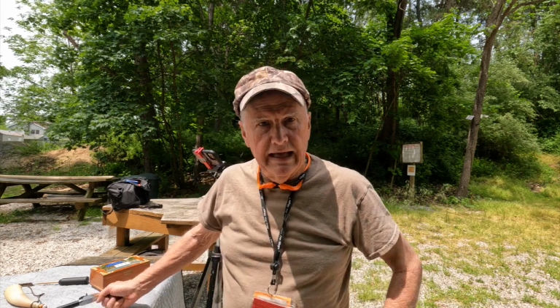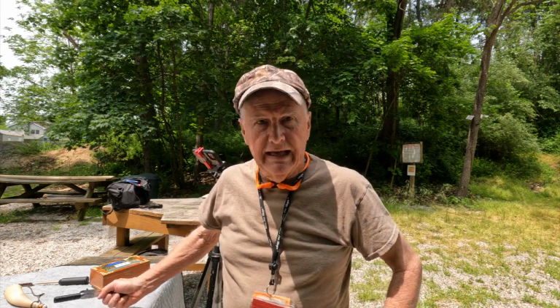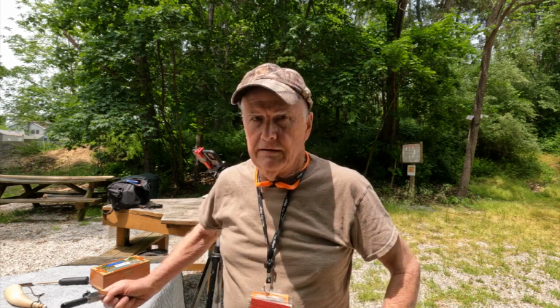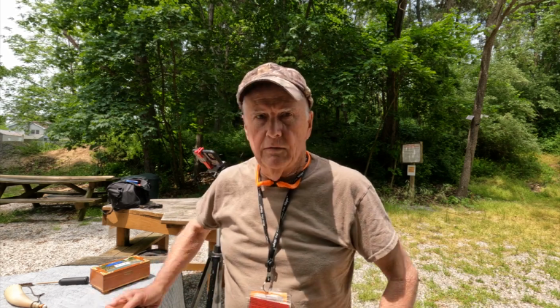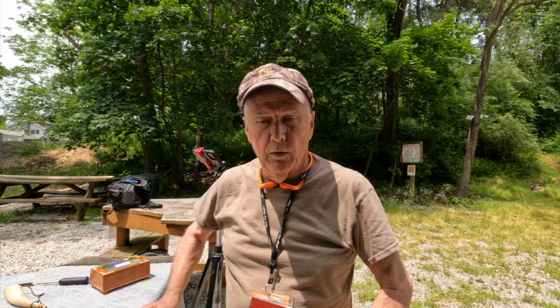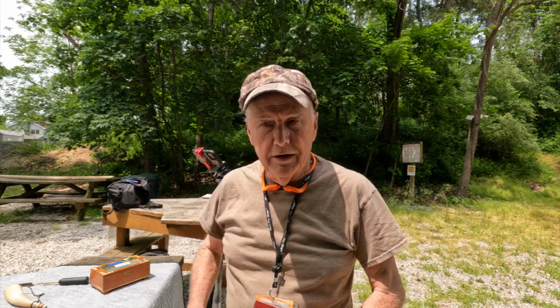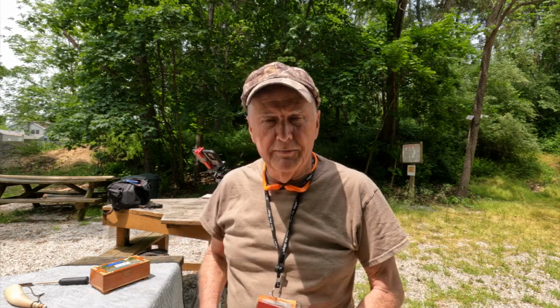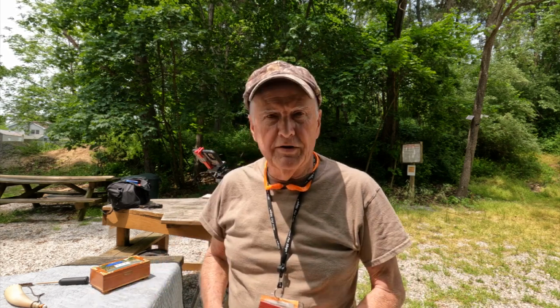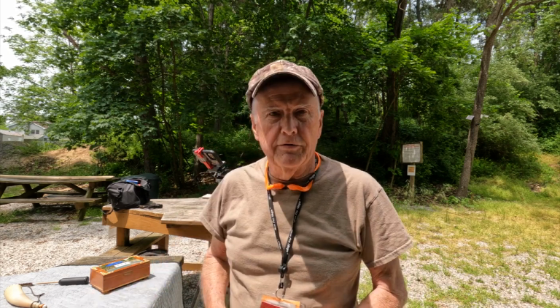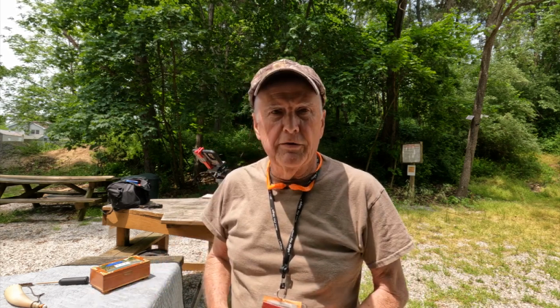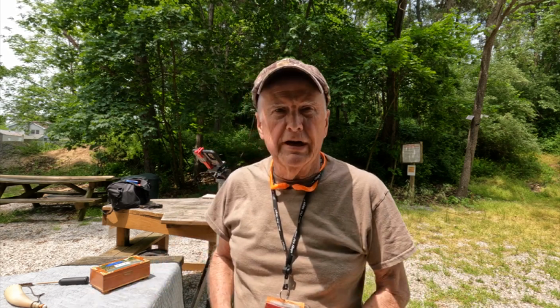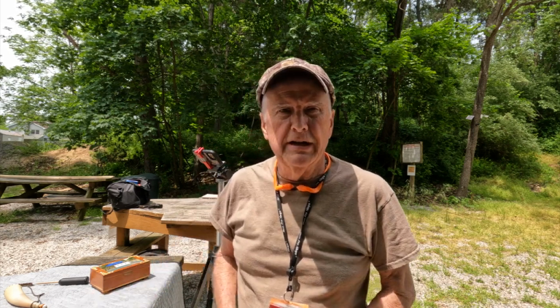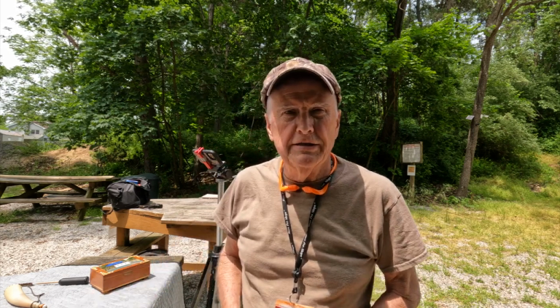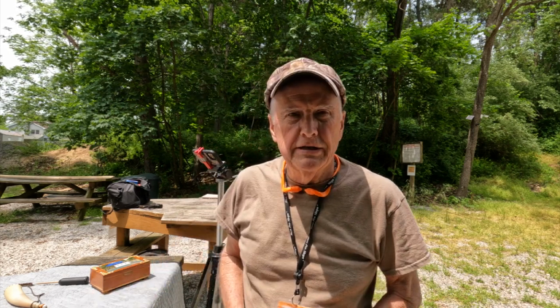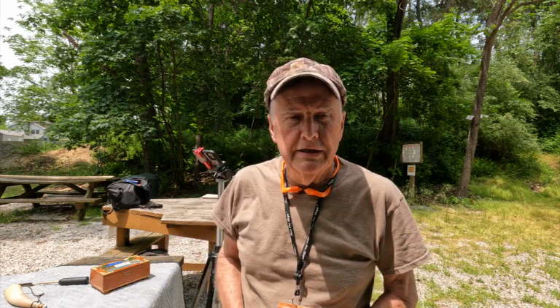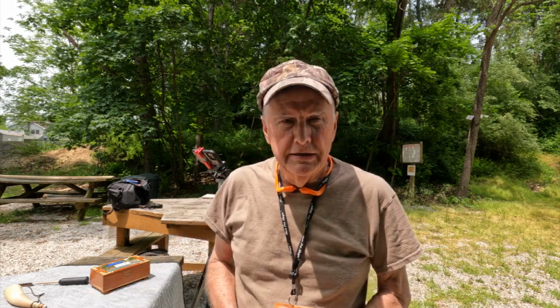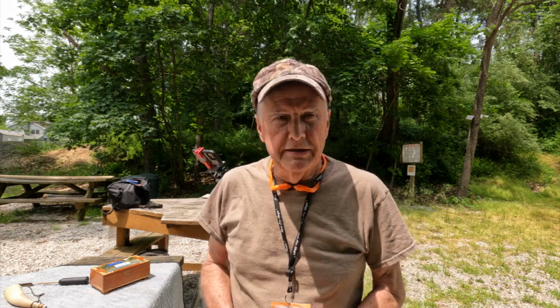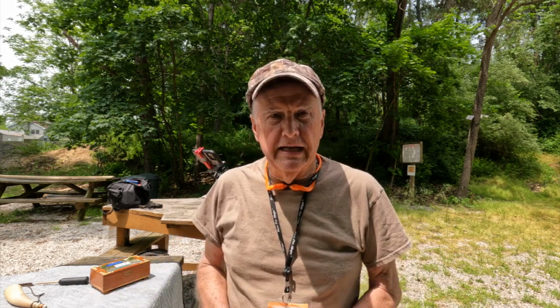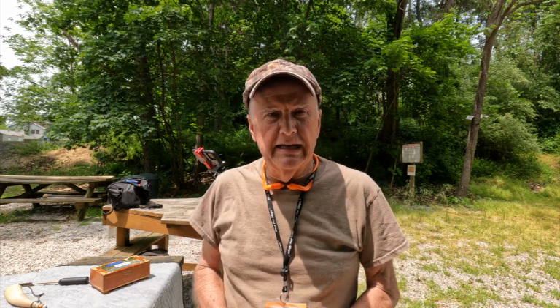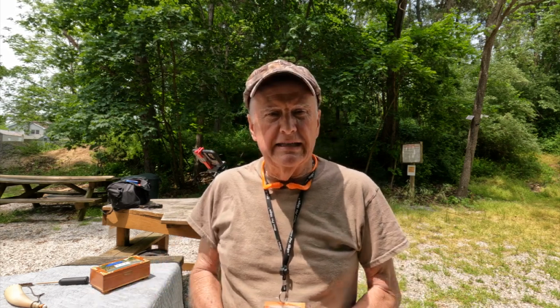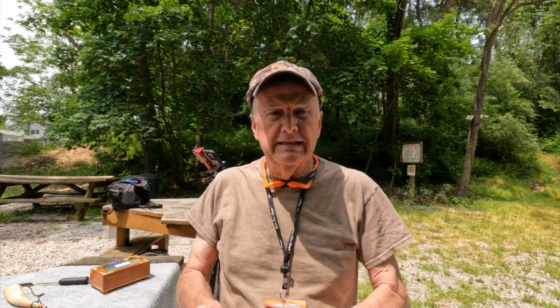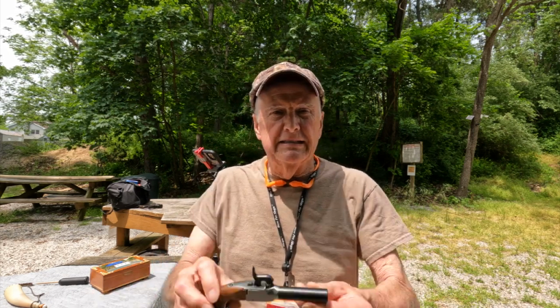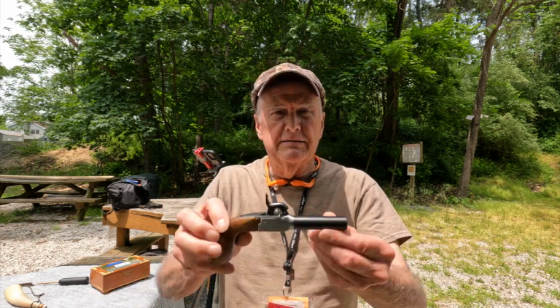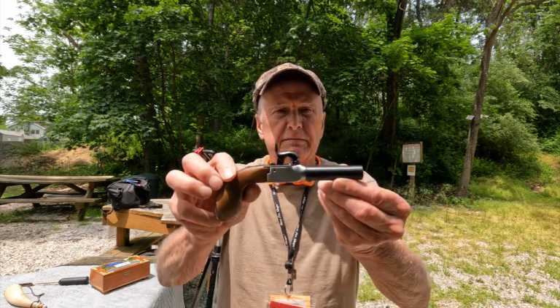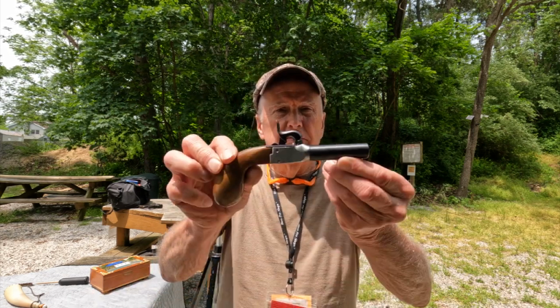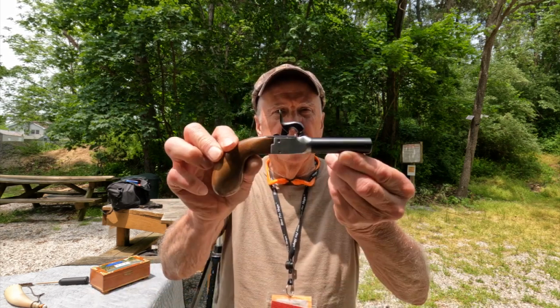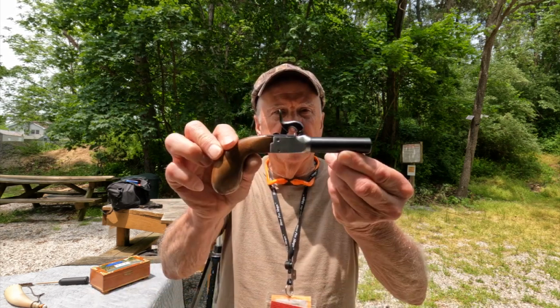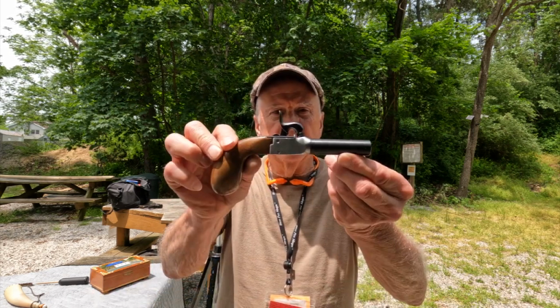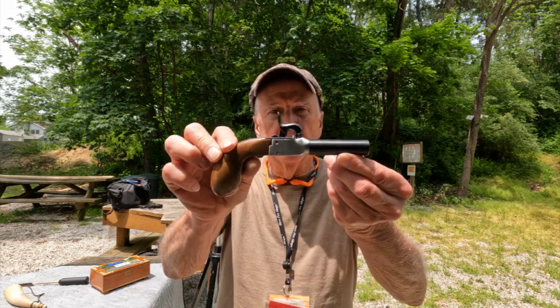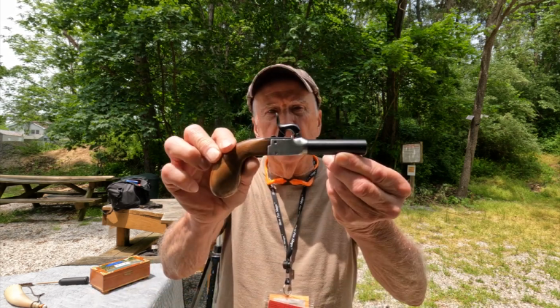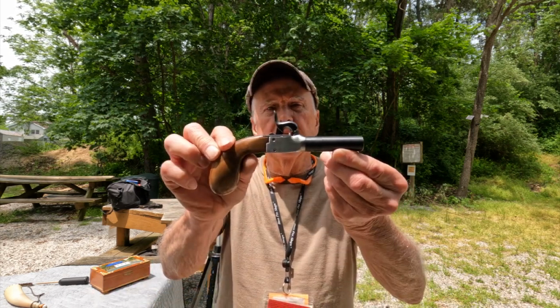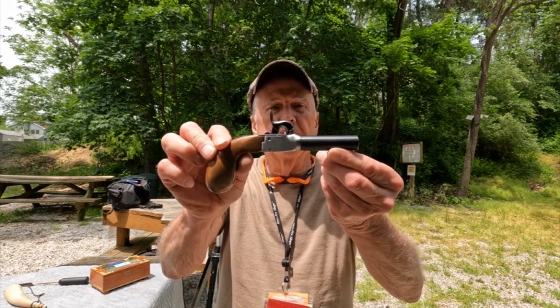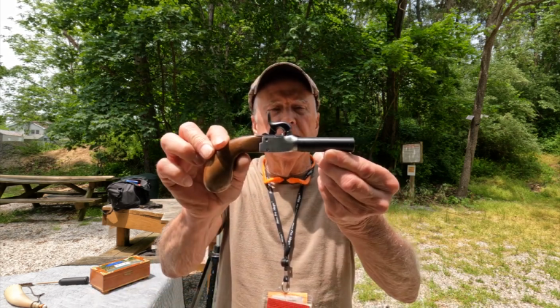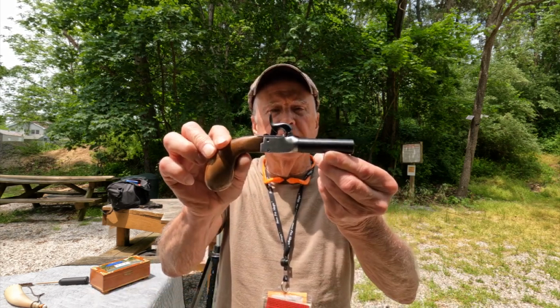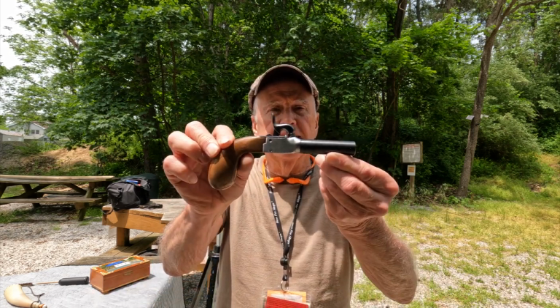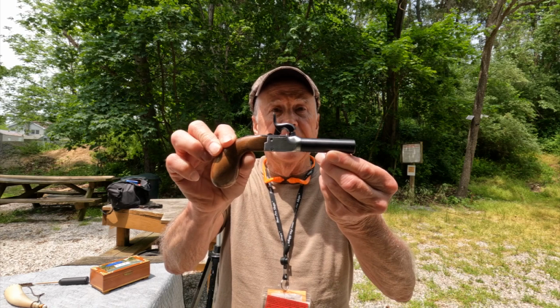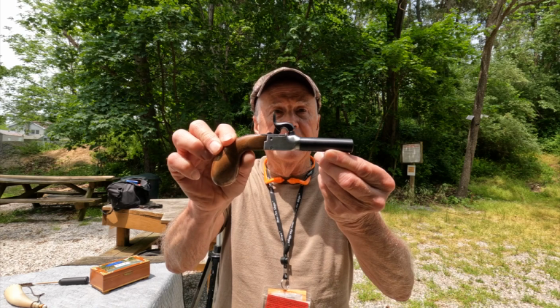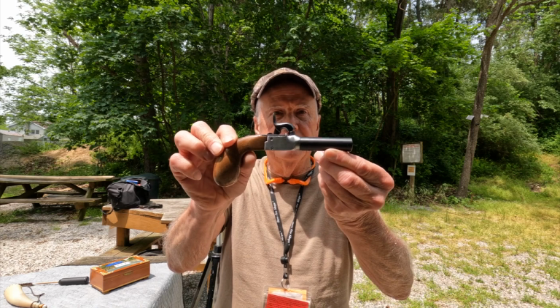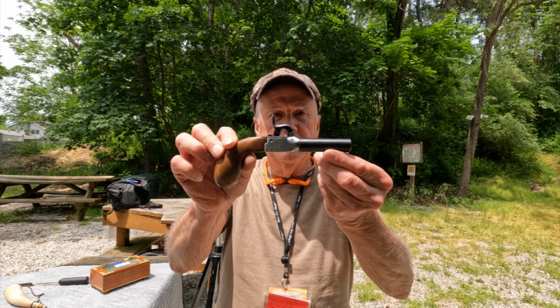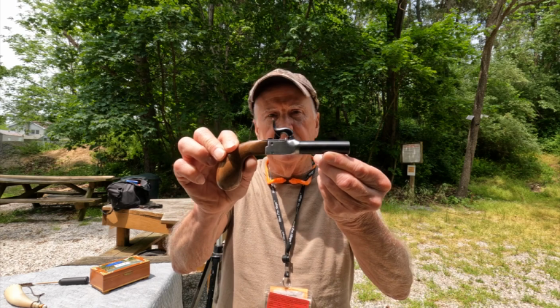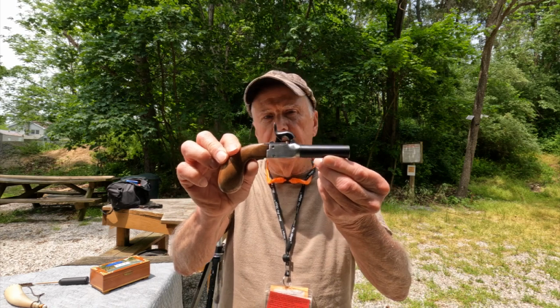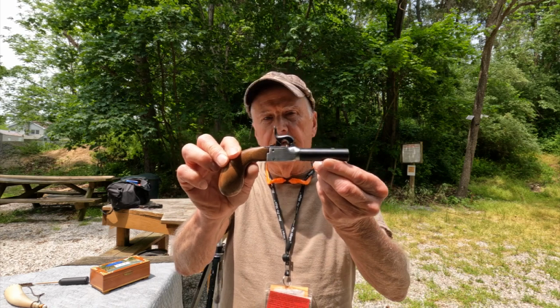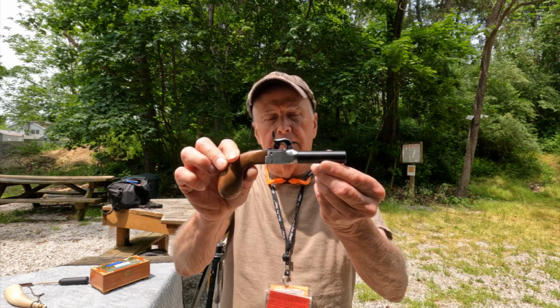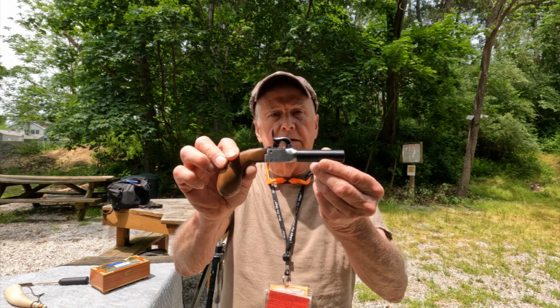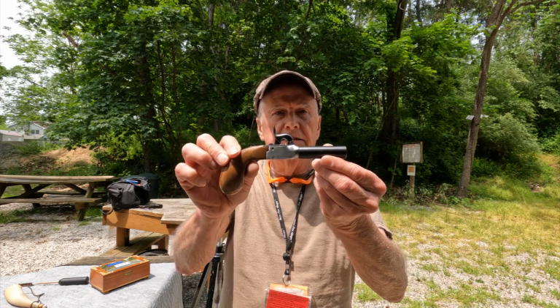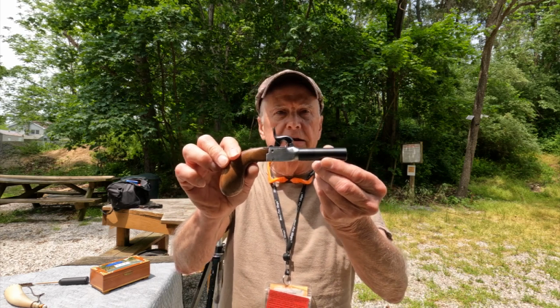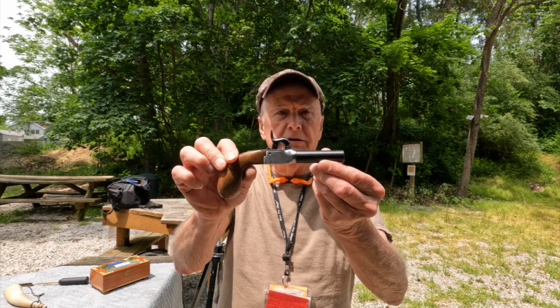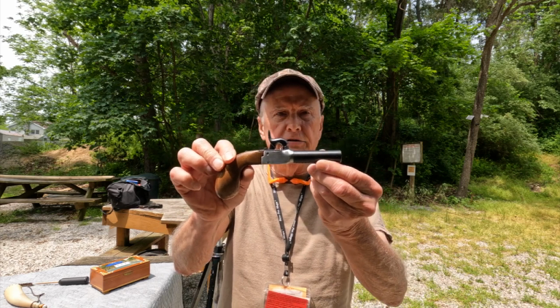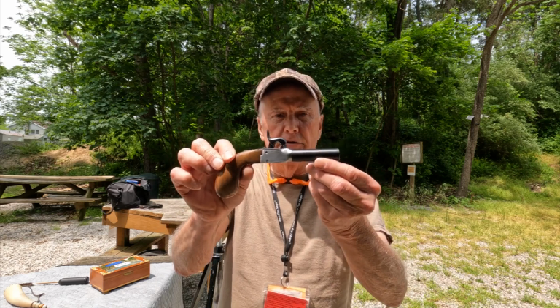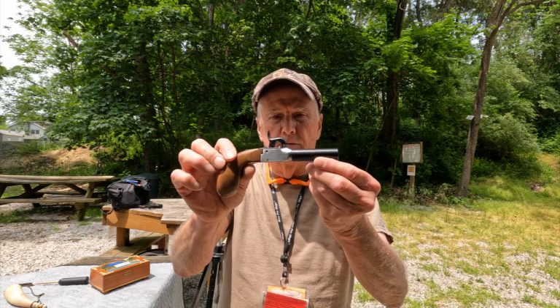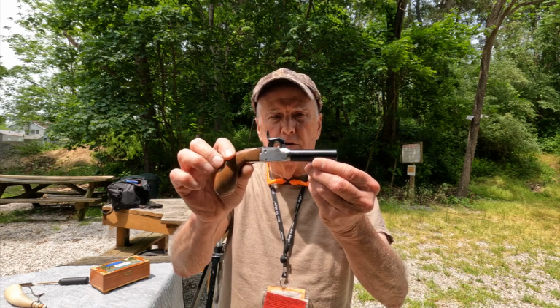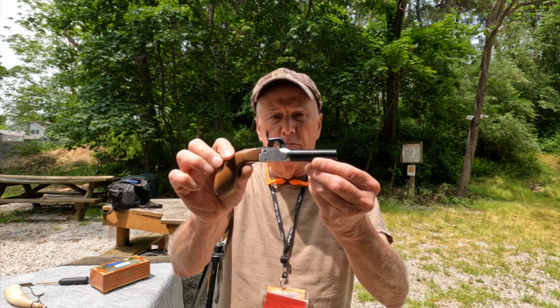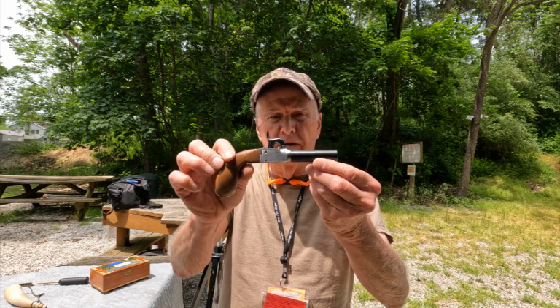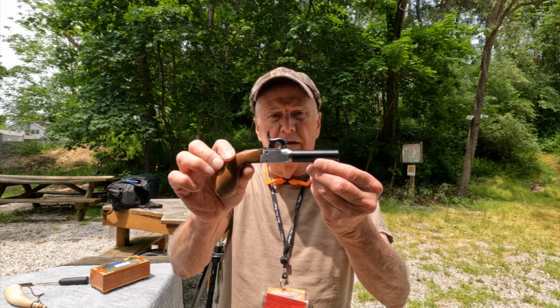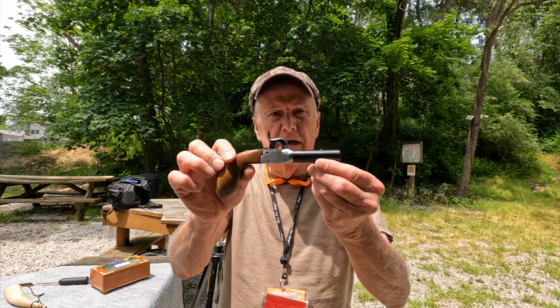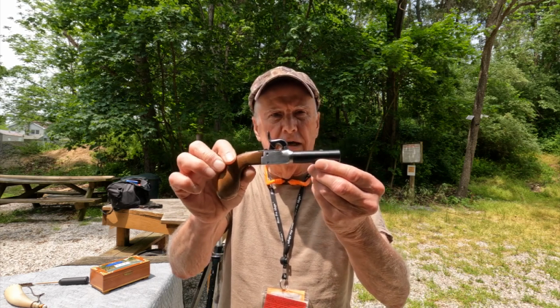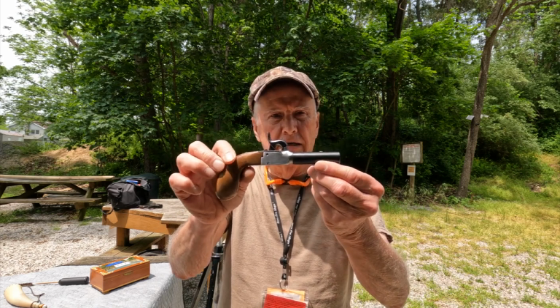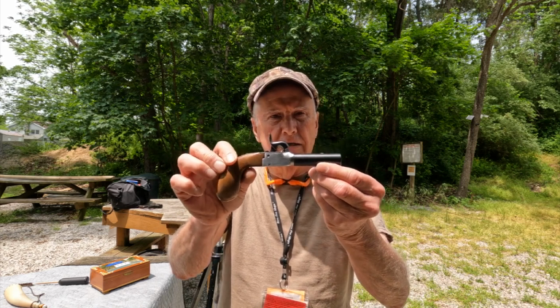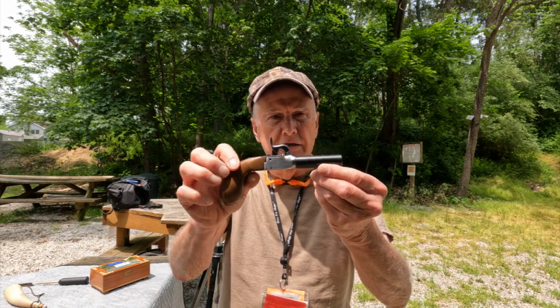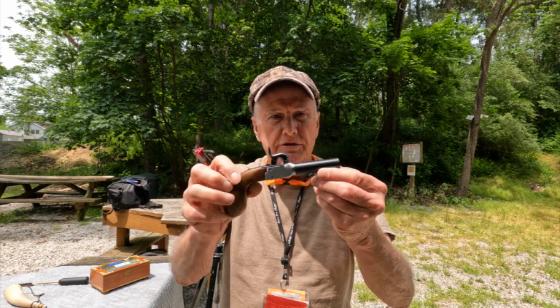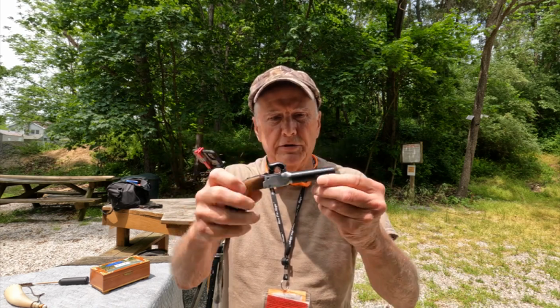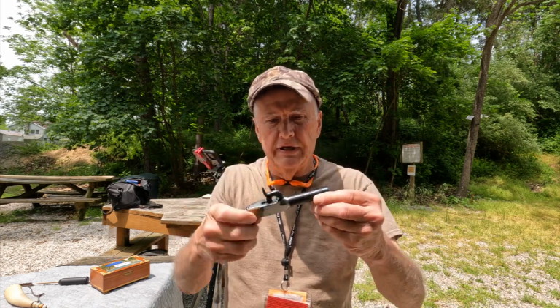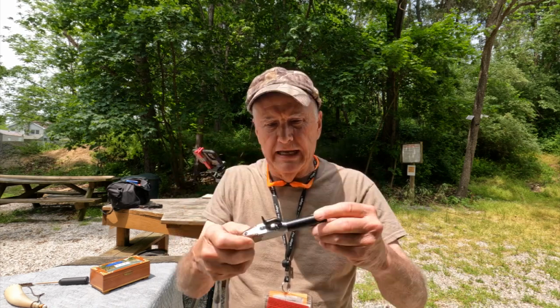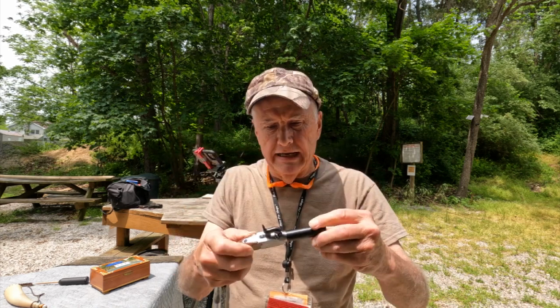Hey, welcome to the range. Today I've got this Pedersoli derringer and we're going to be shooting it.